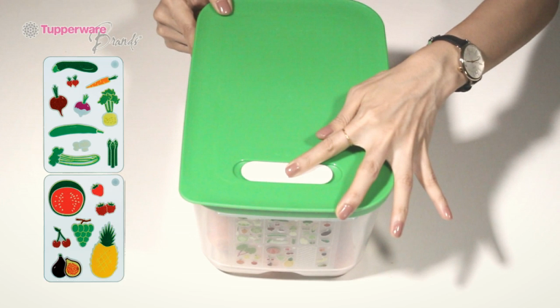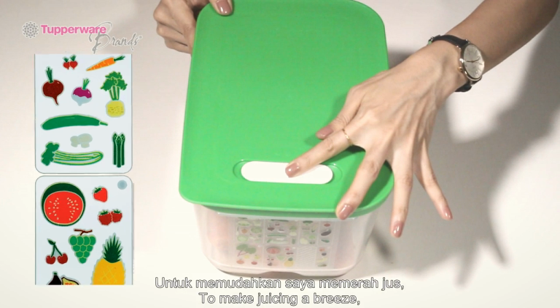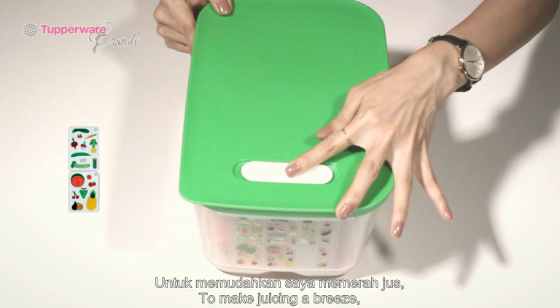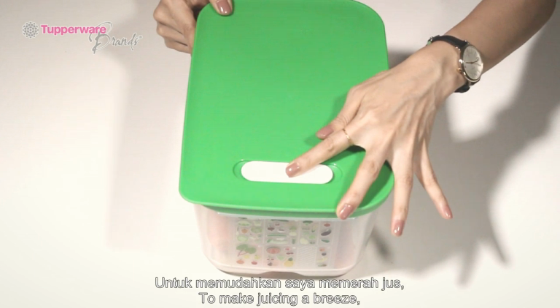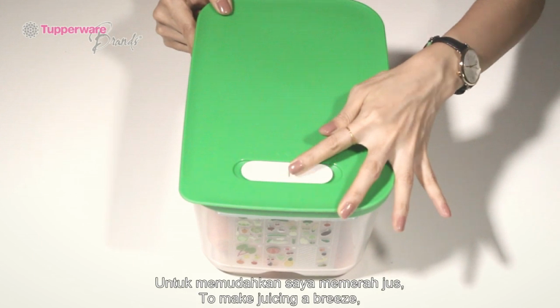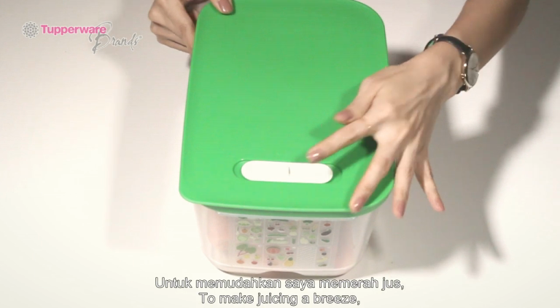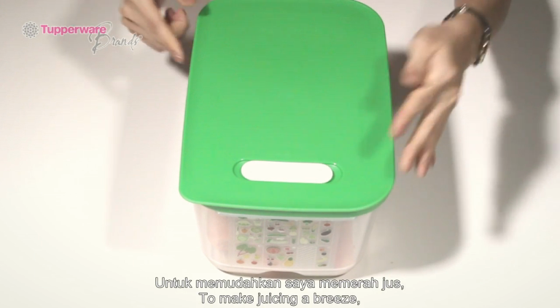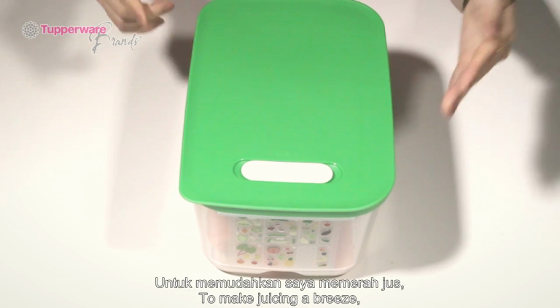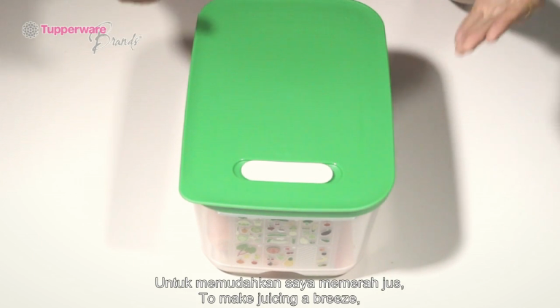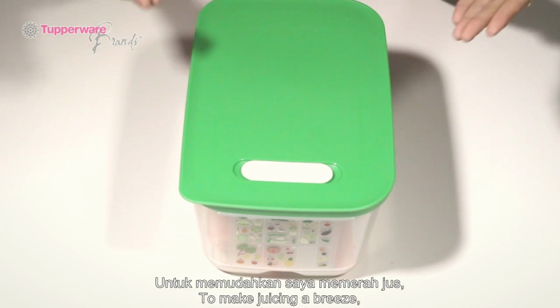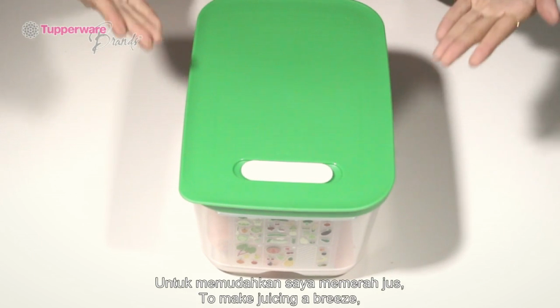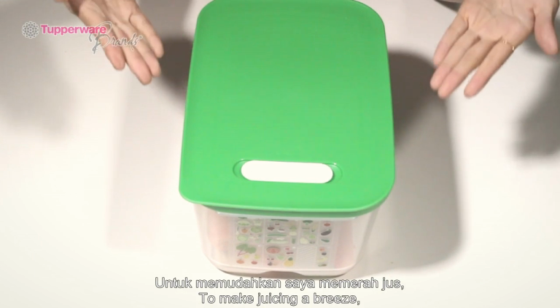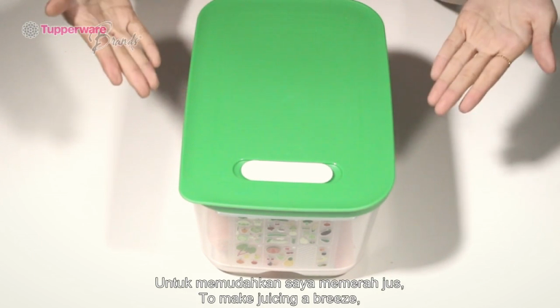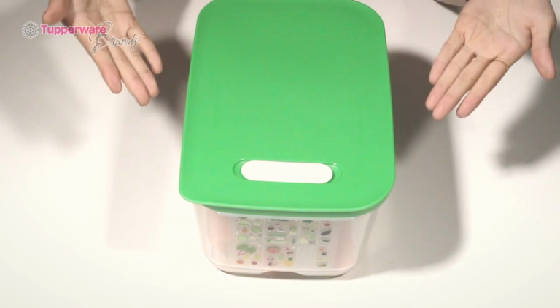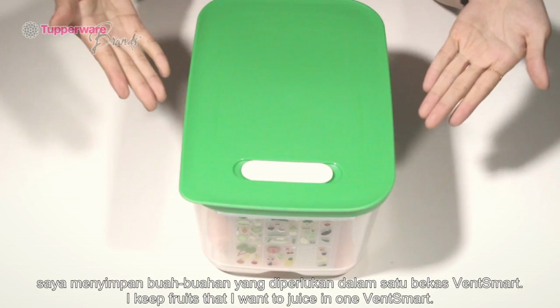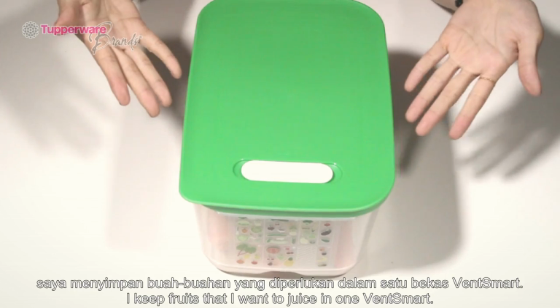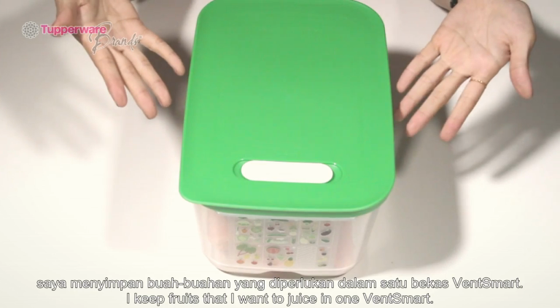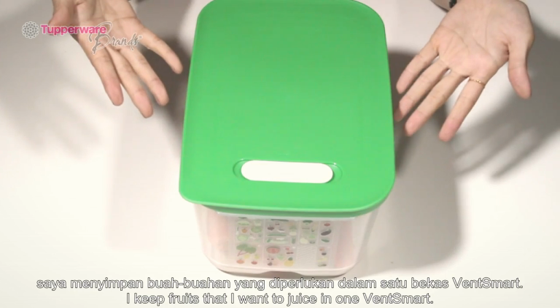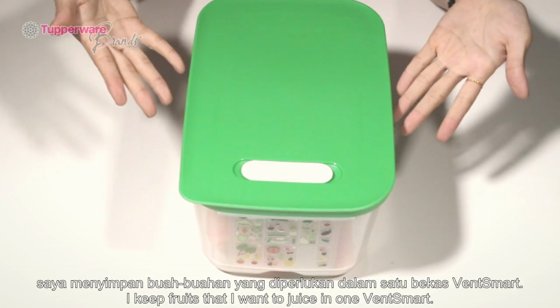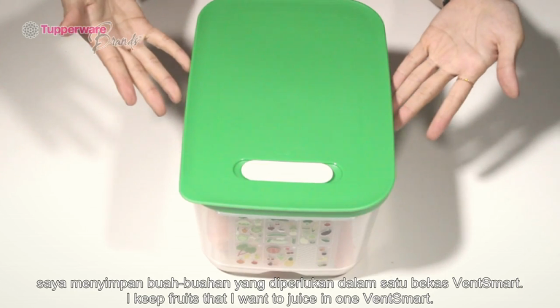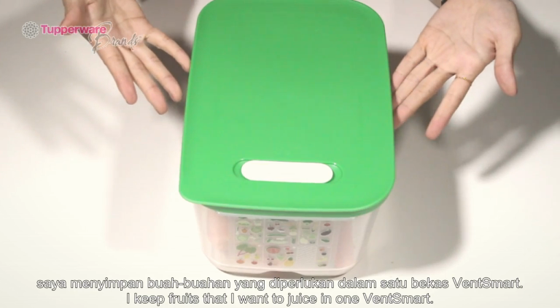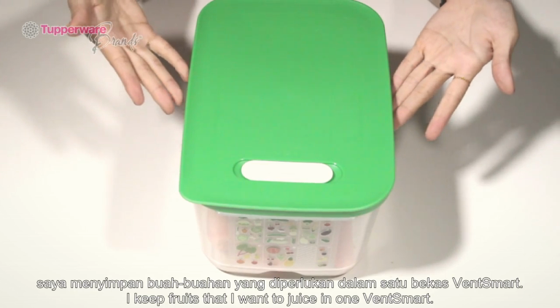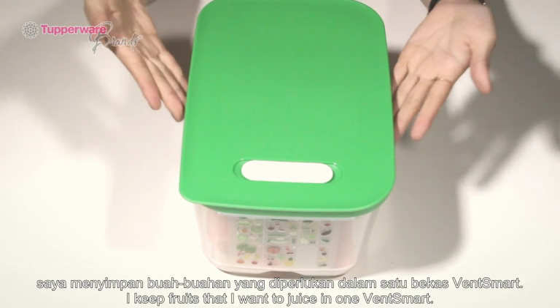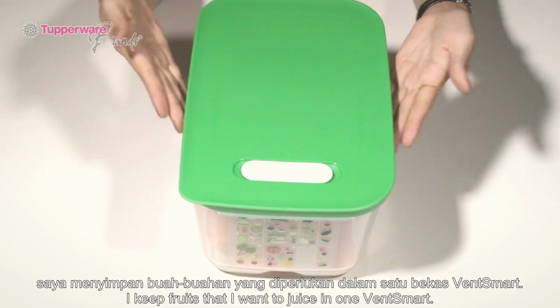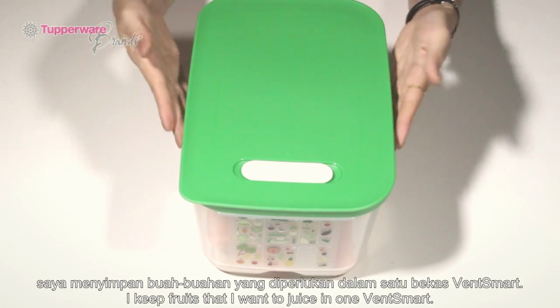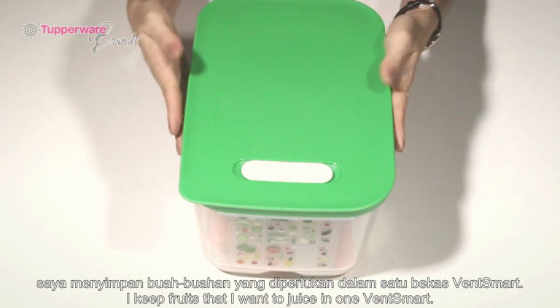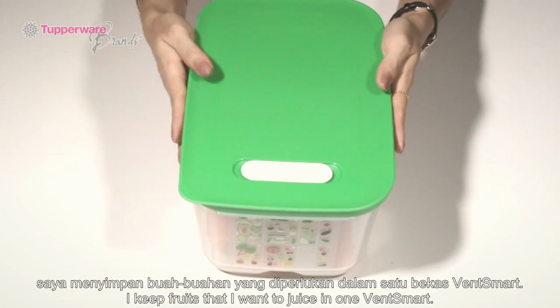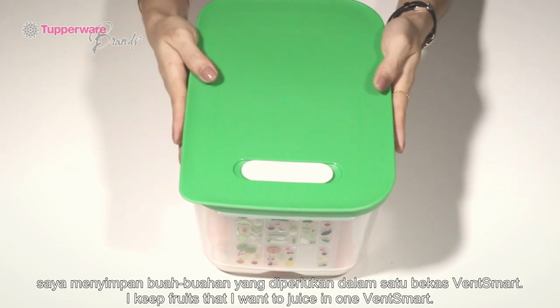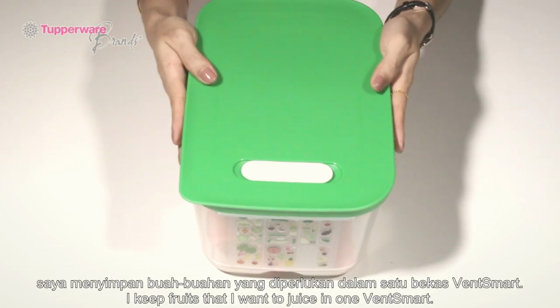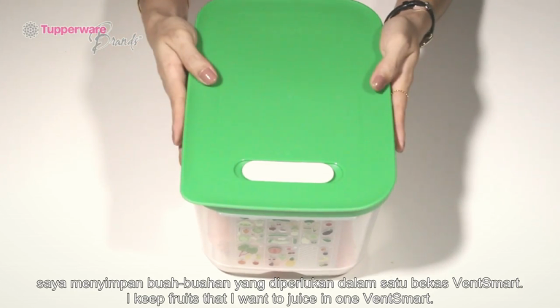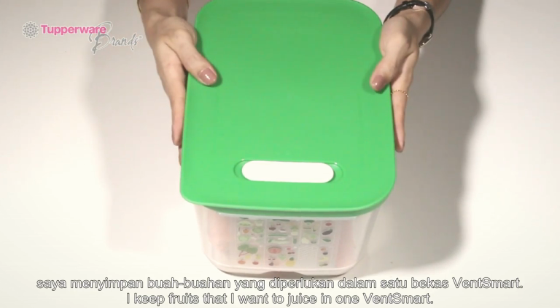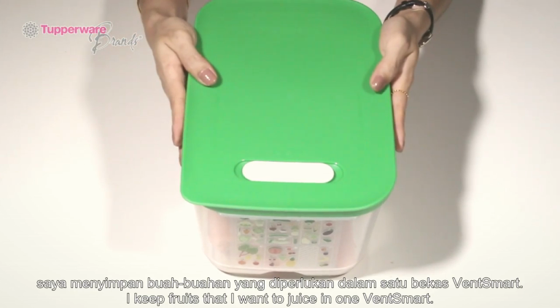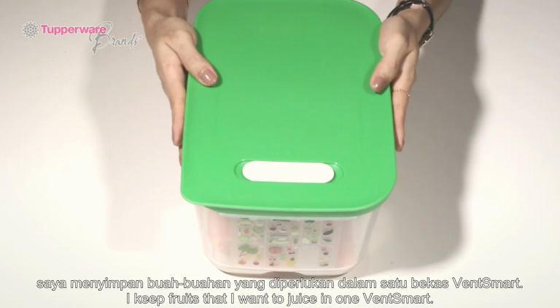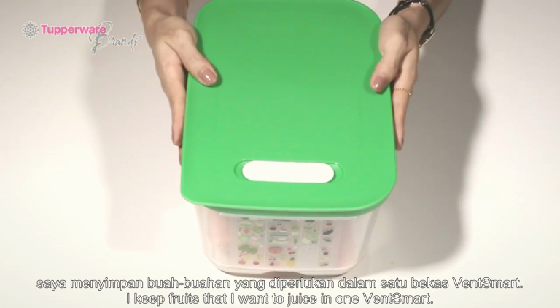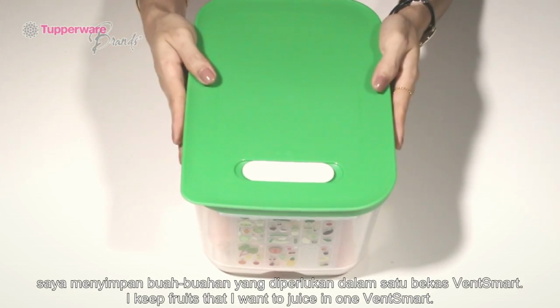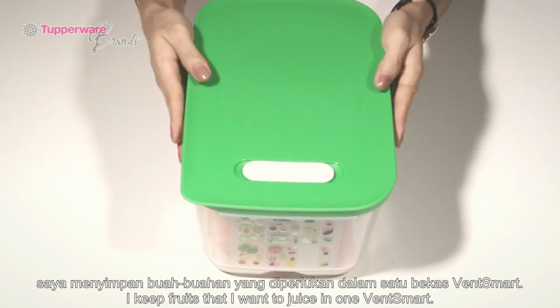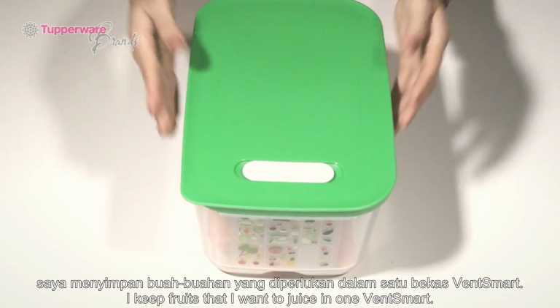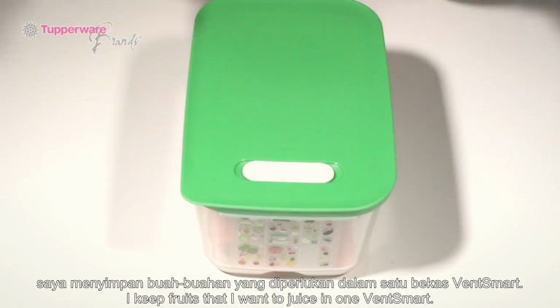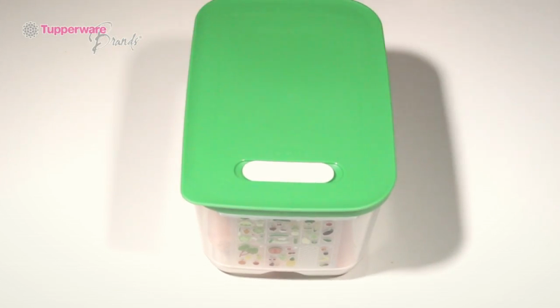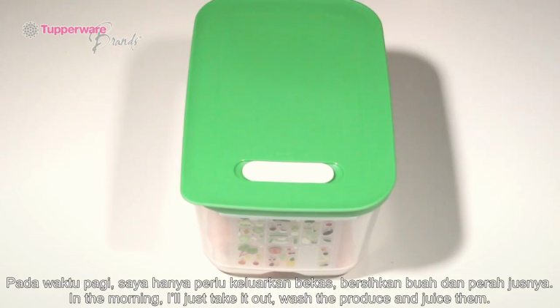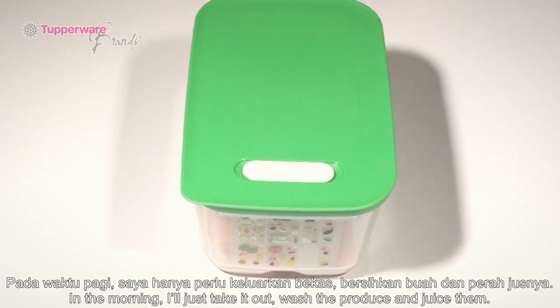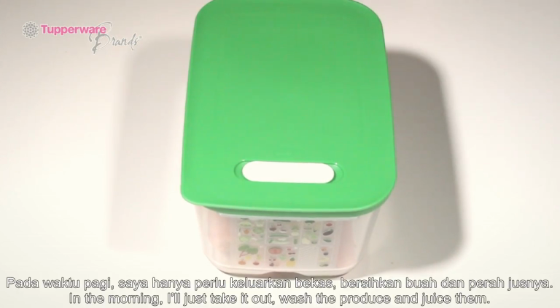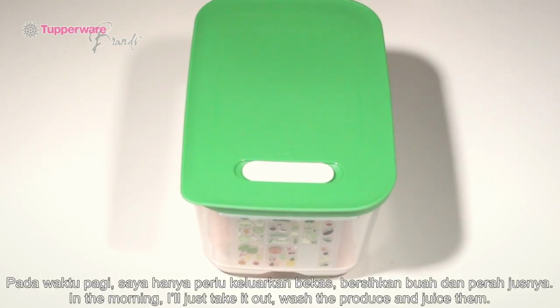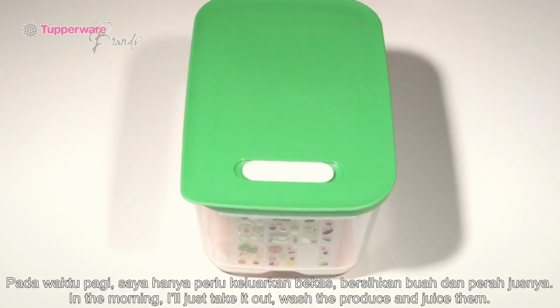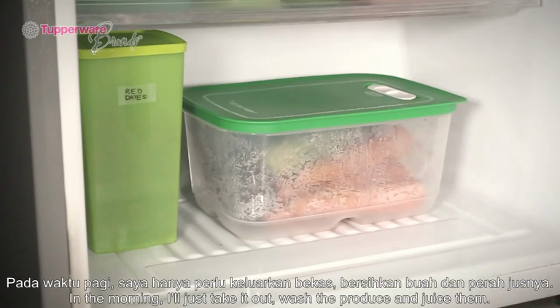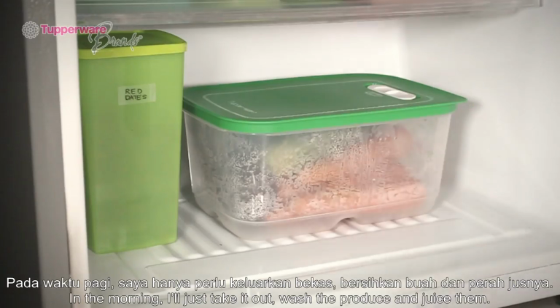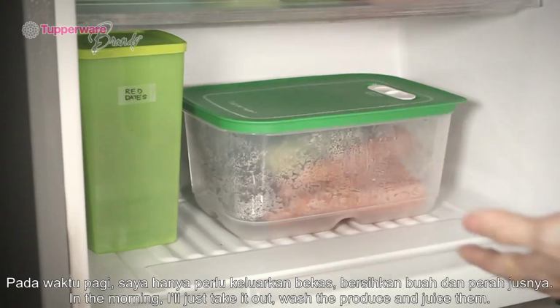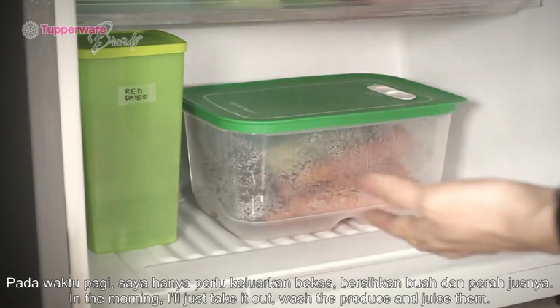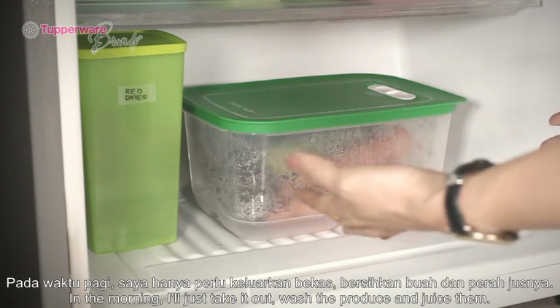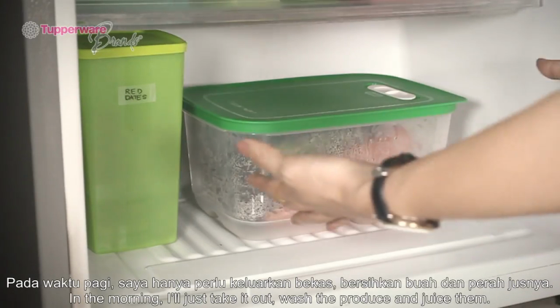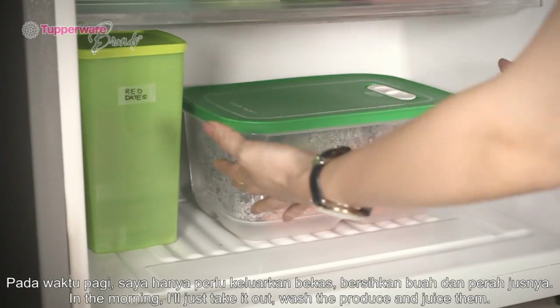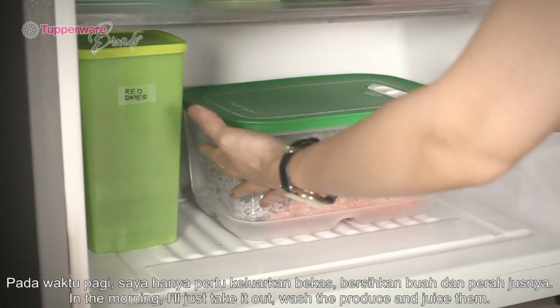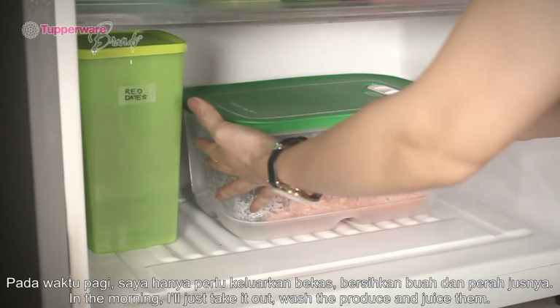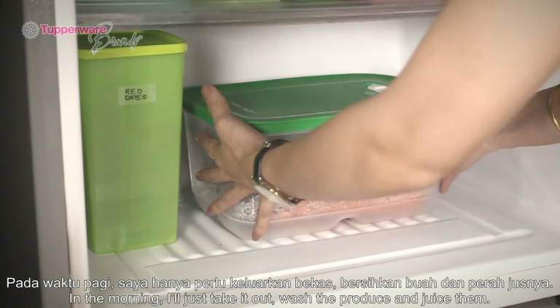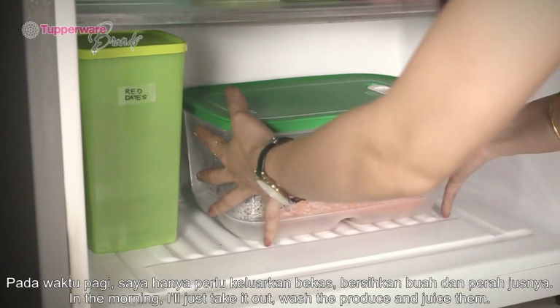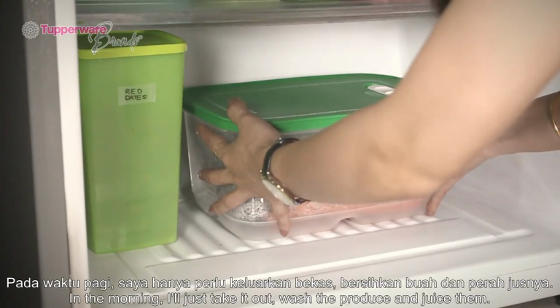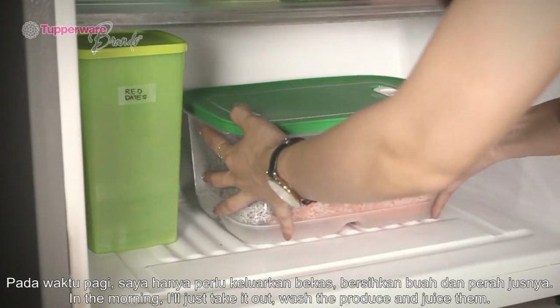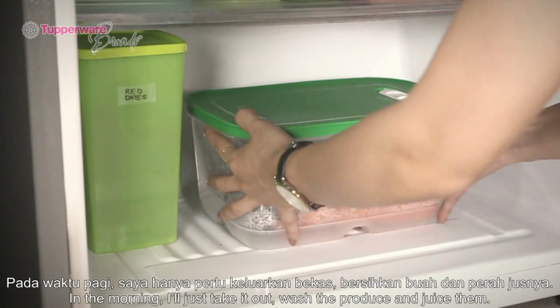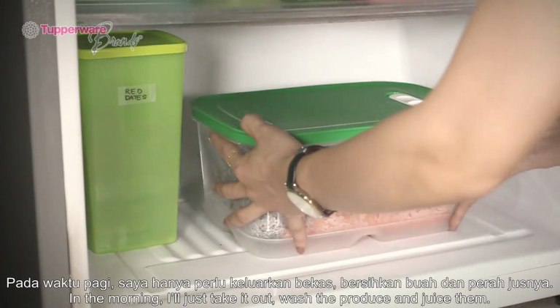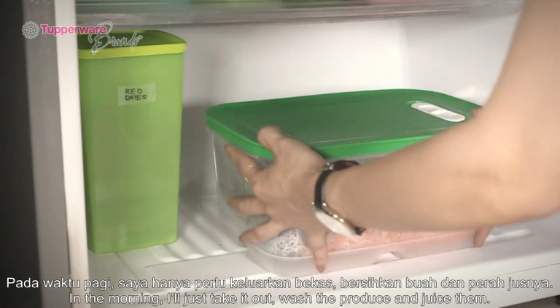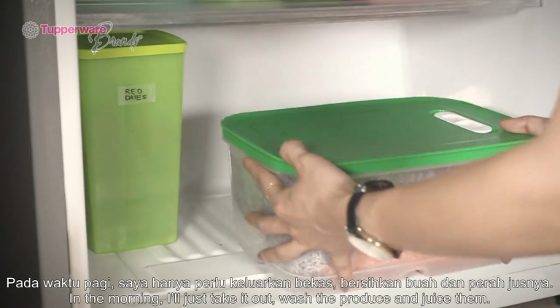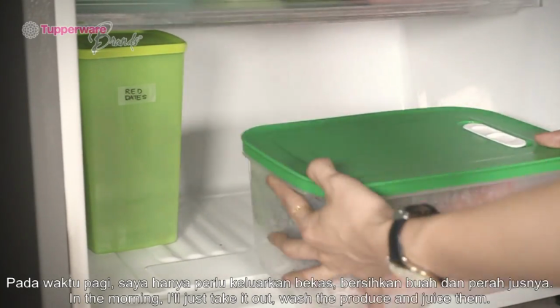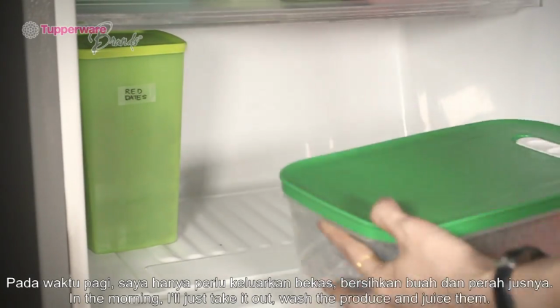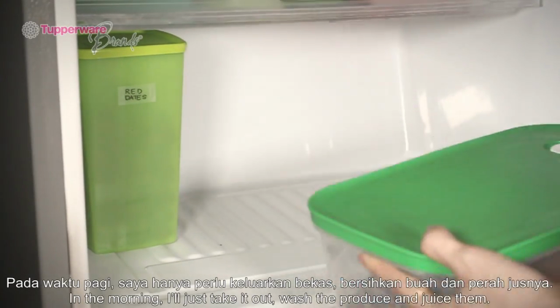To make juicing a breeze, I keep fruits that I want to juice in one Vent Smart. In the morning, I'll just take it out, wash the produce, and juice them.